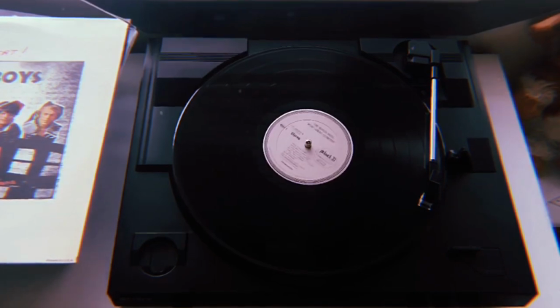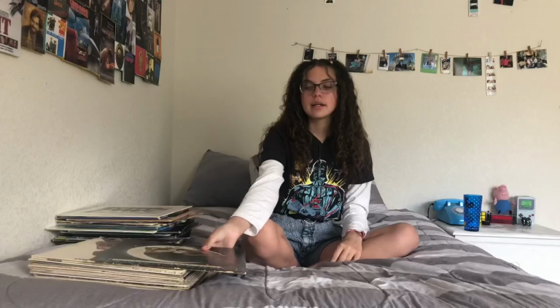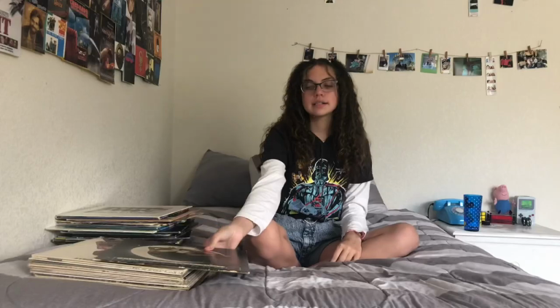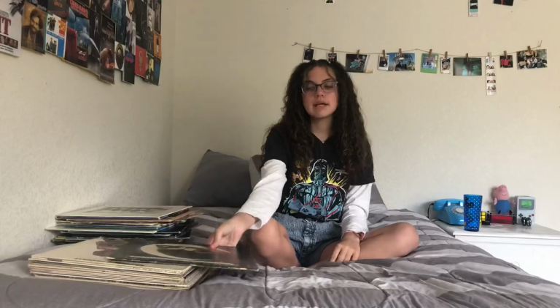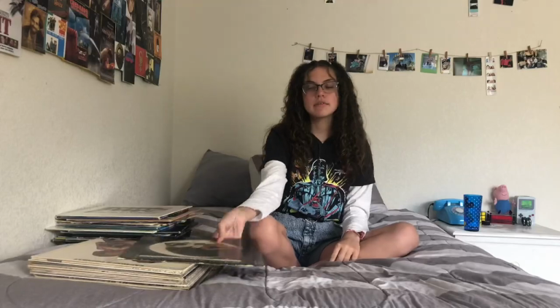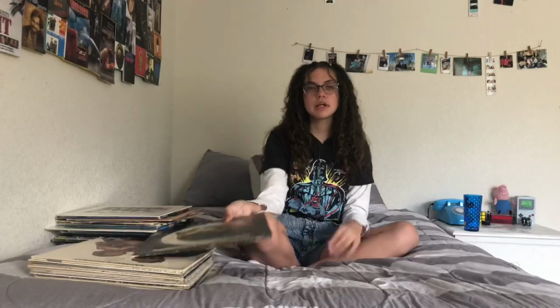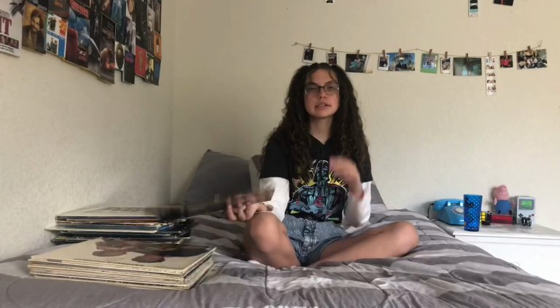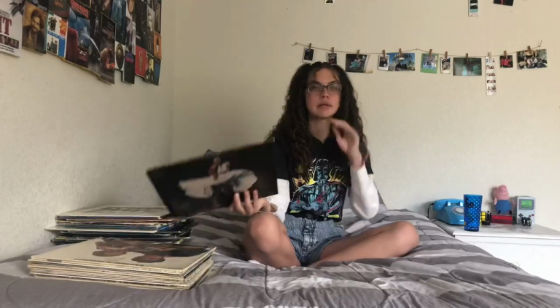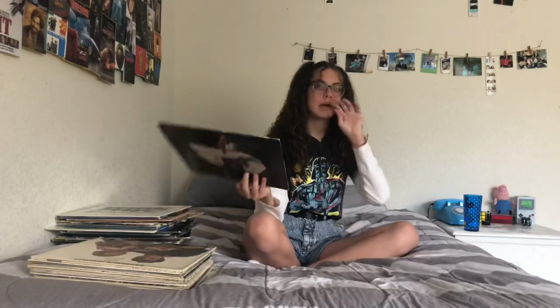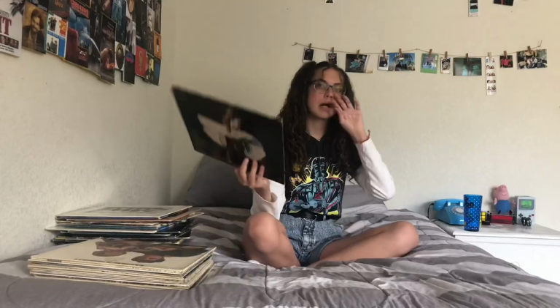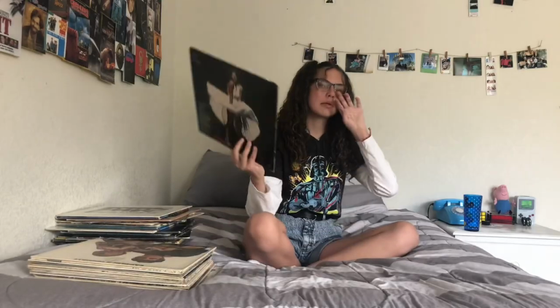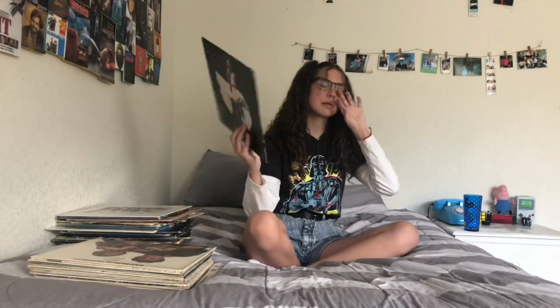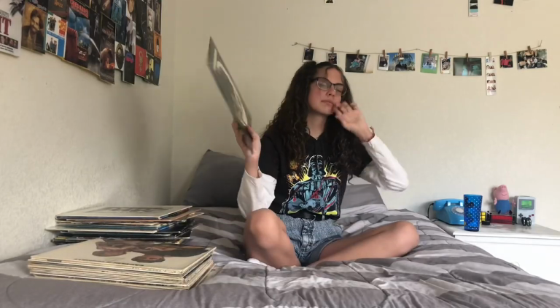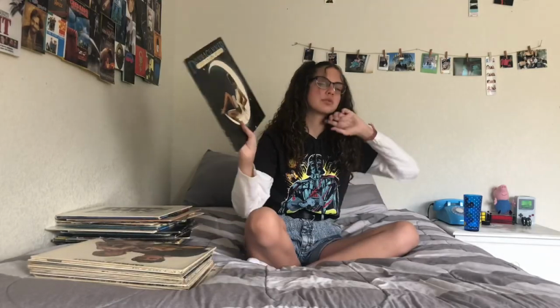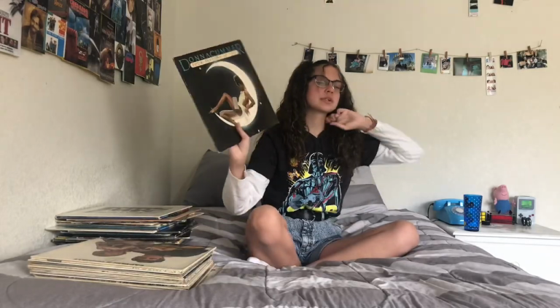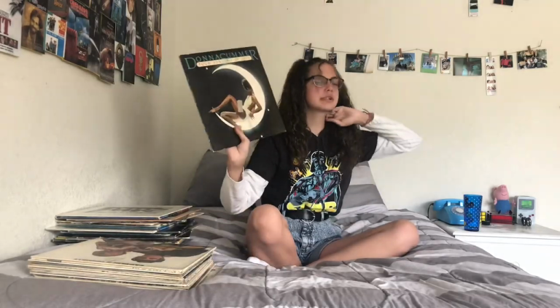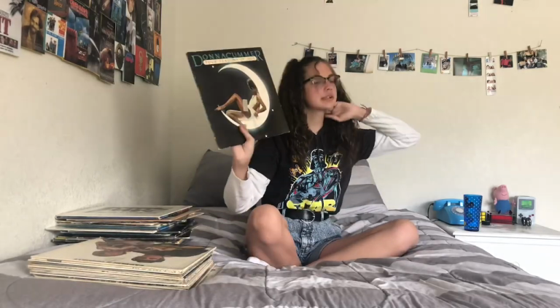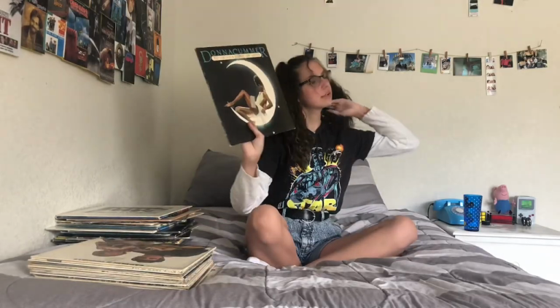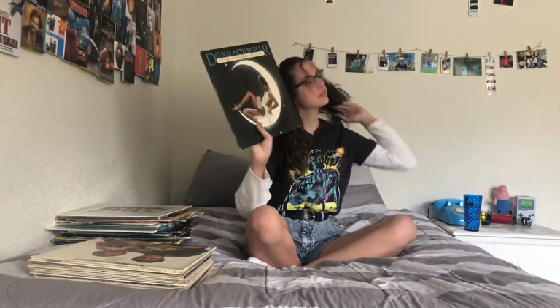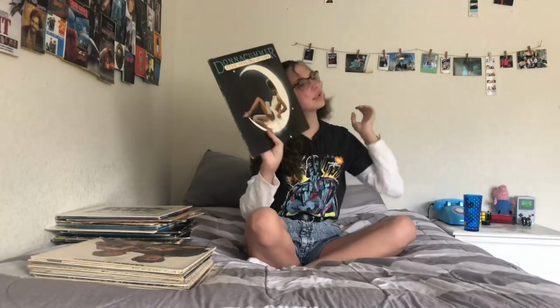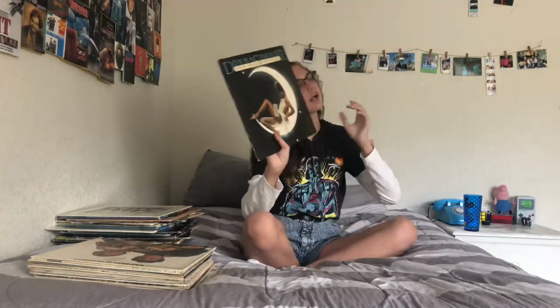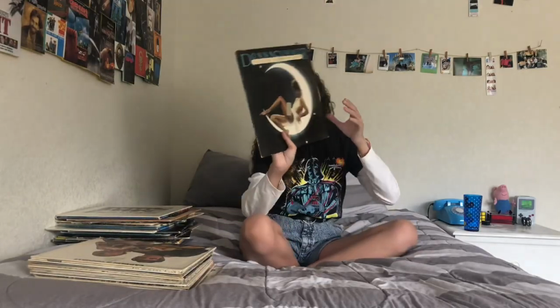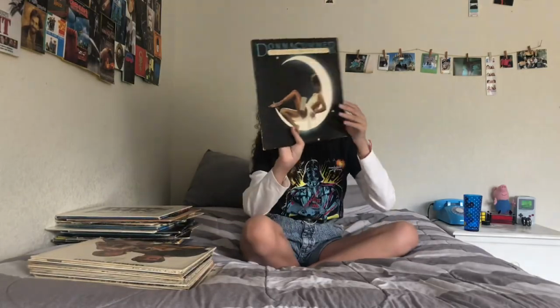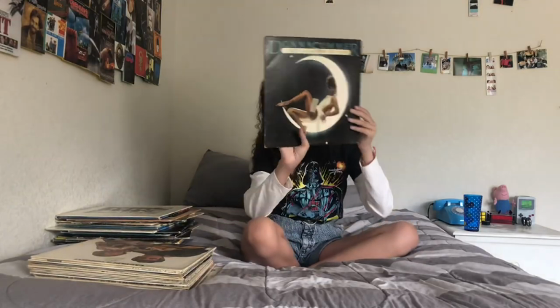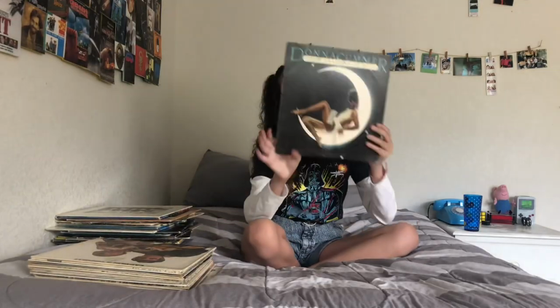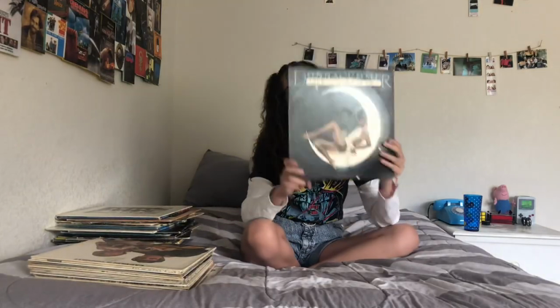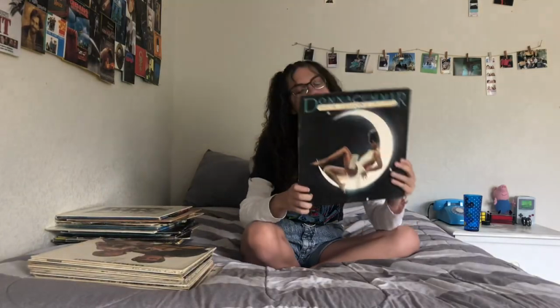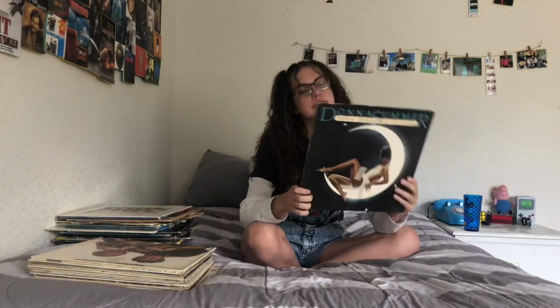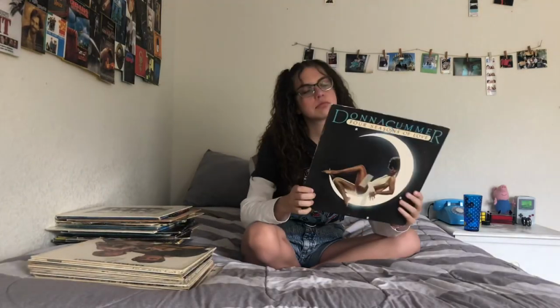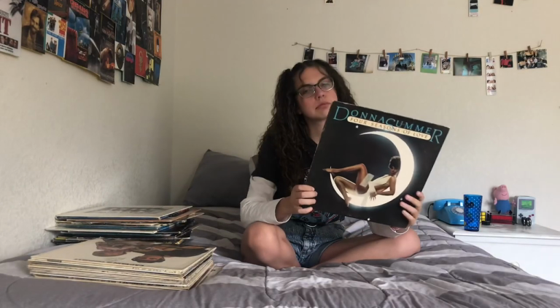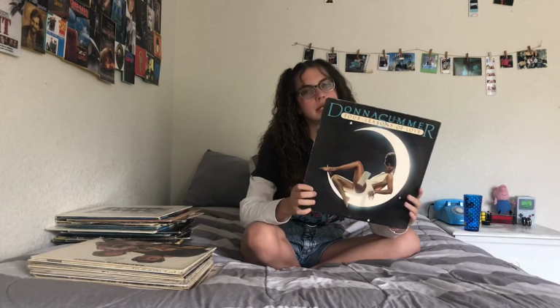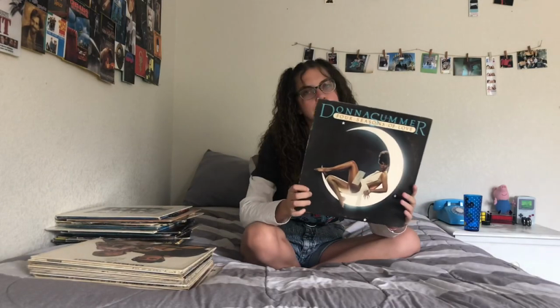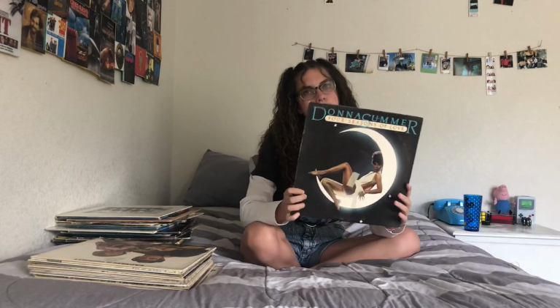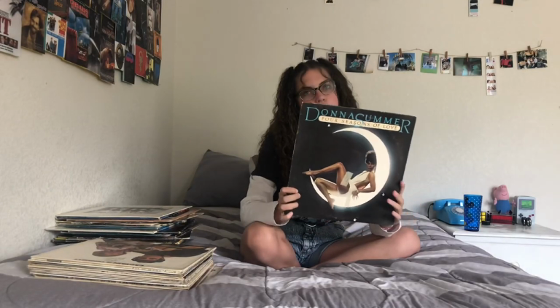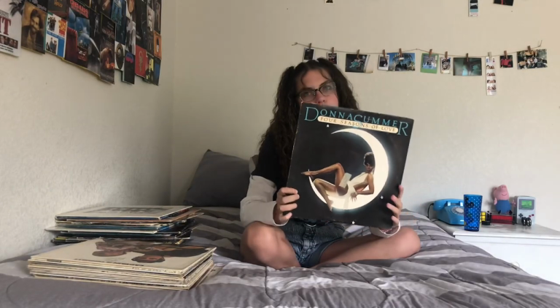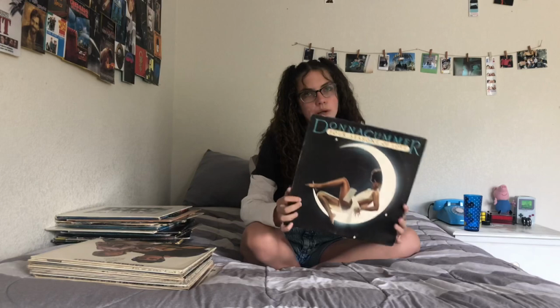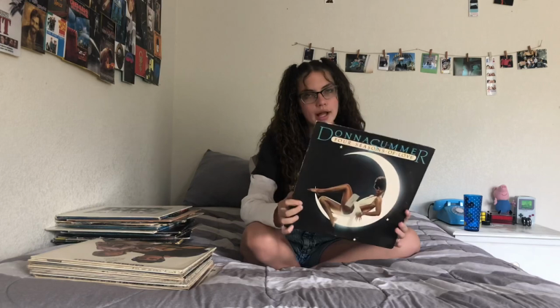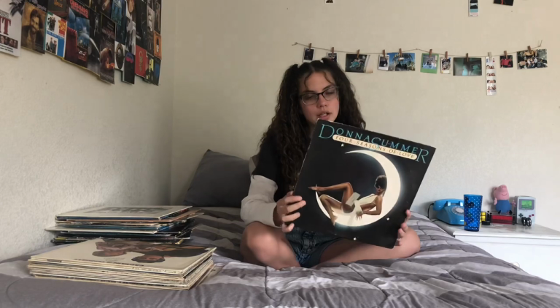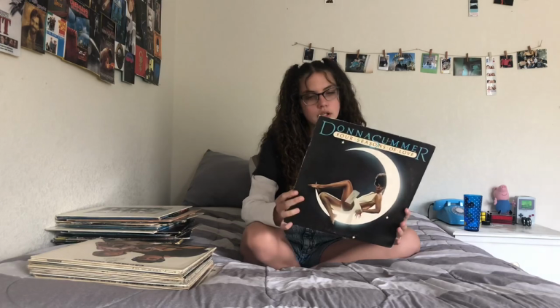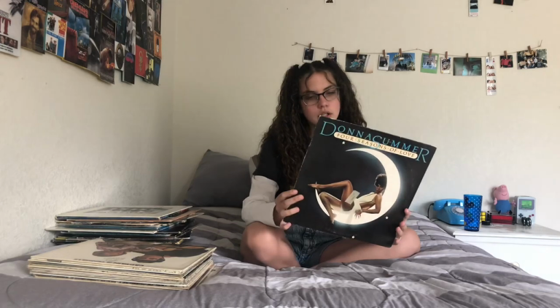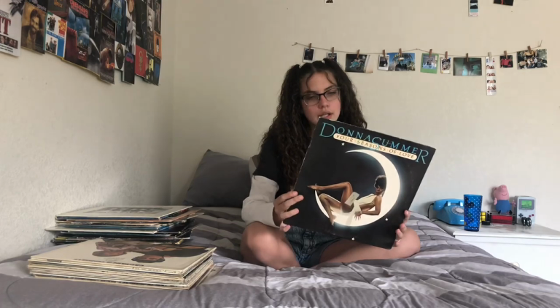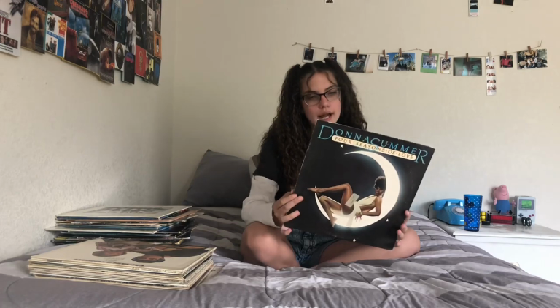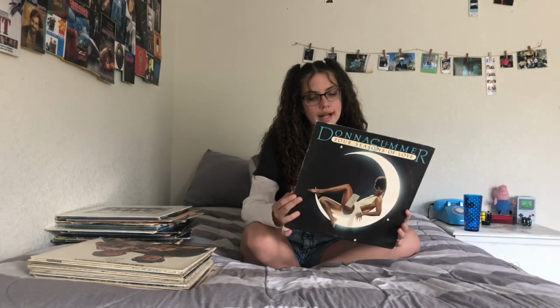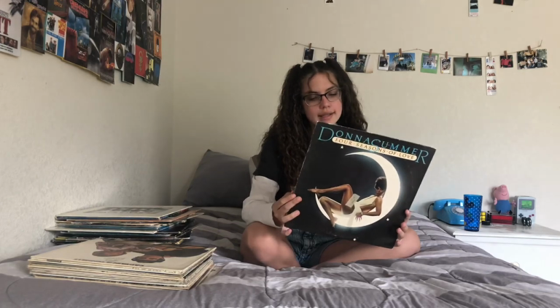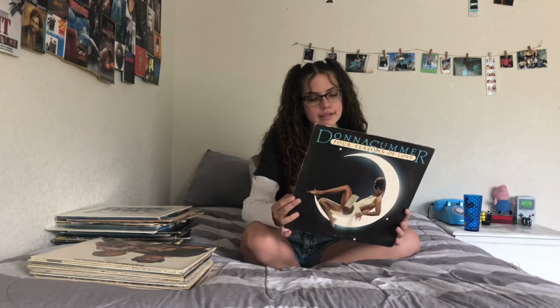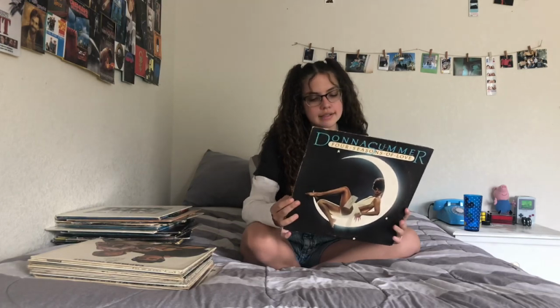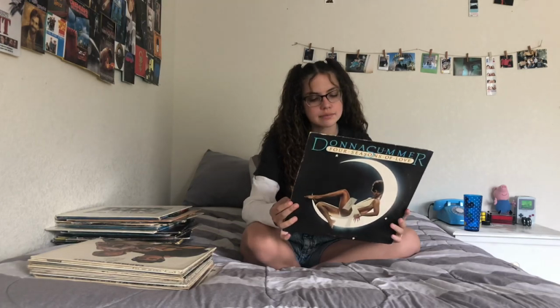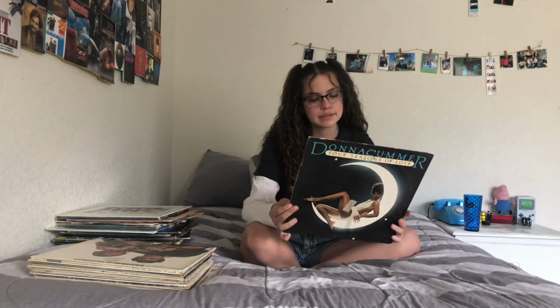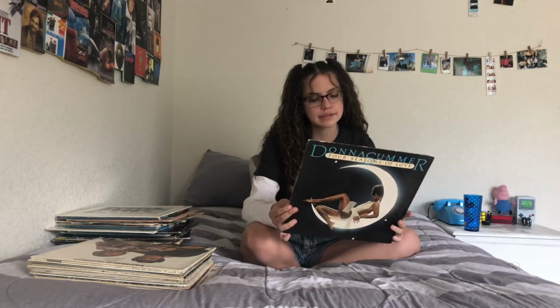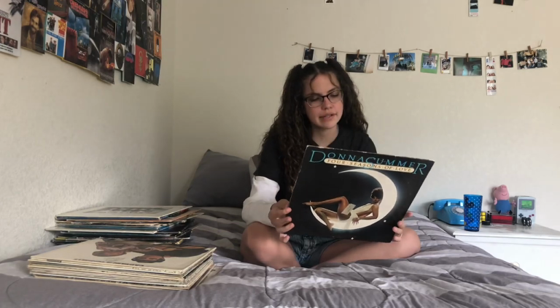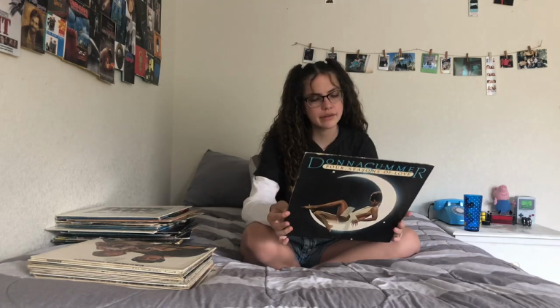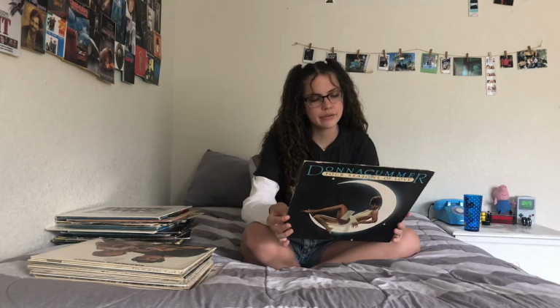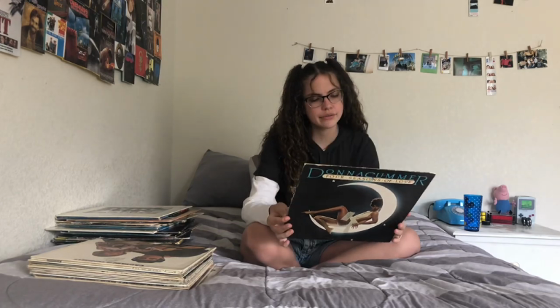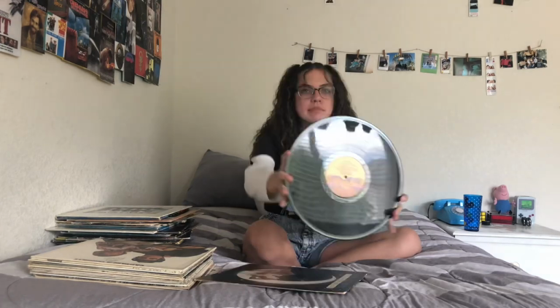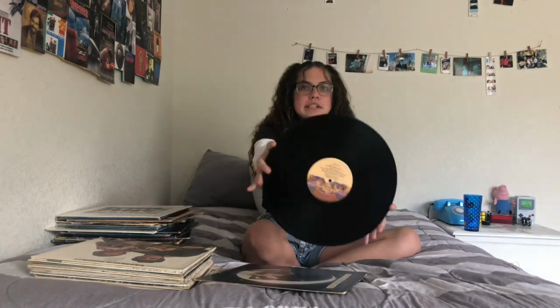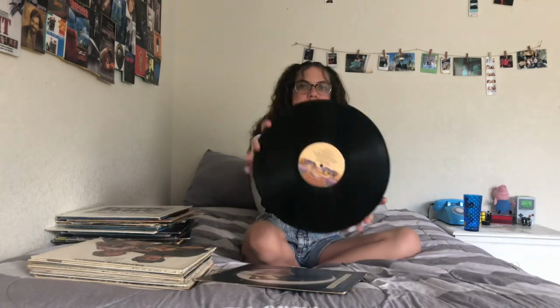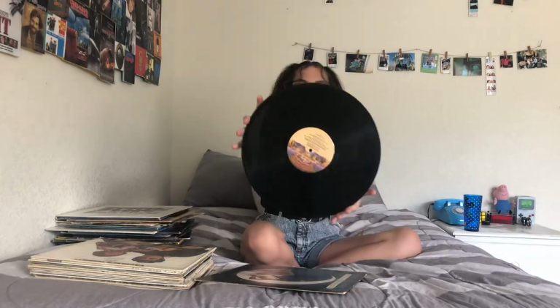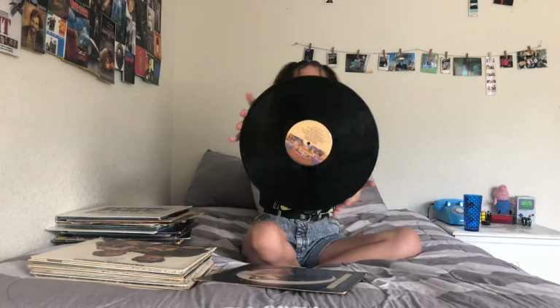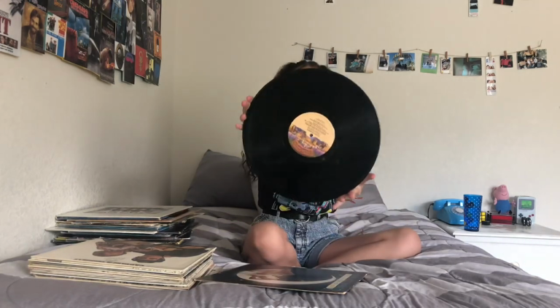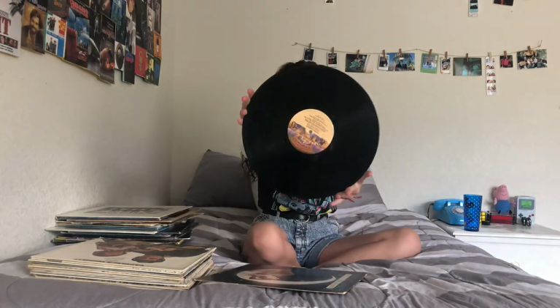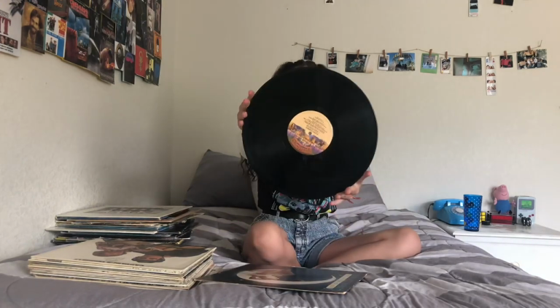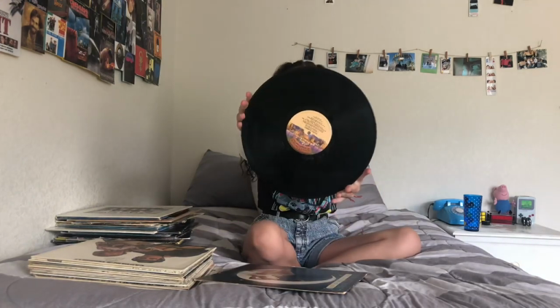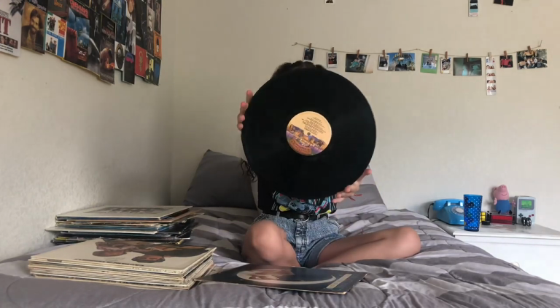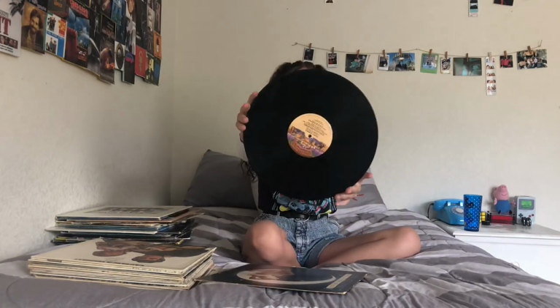Next I have a Donna Summer album — Four Seasons of Love. This is from the record store as well and I think it was $10.